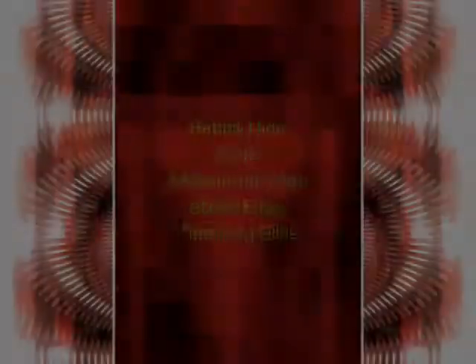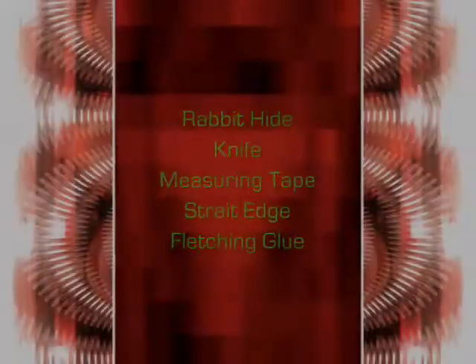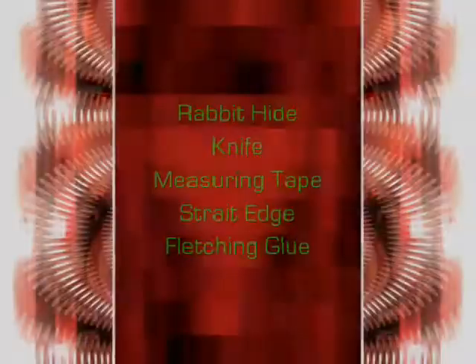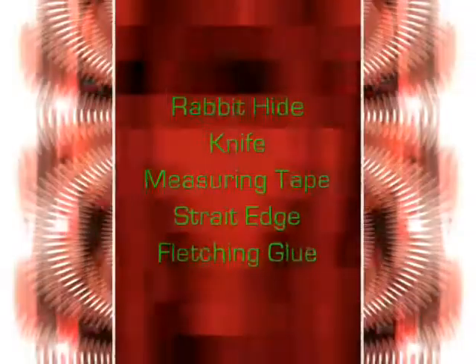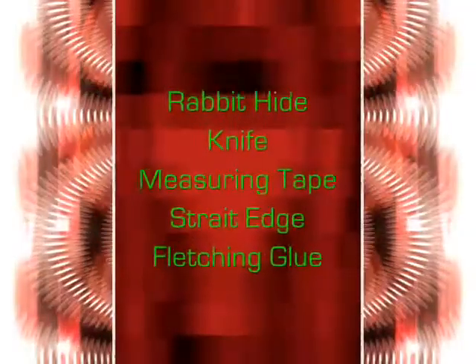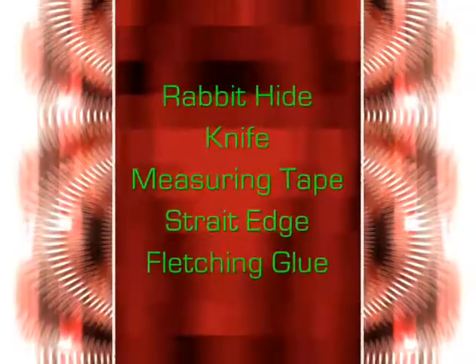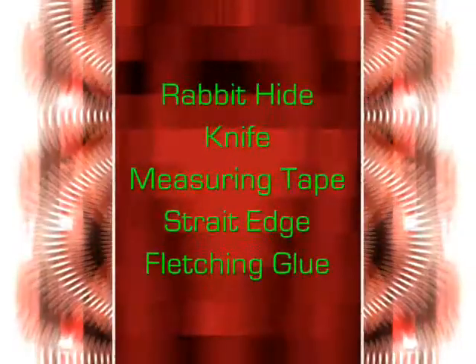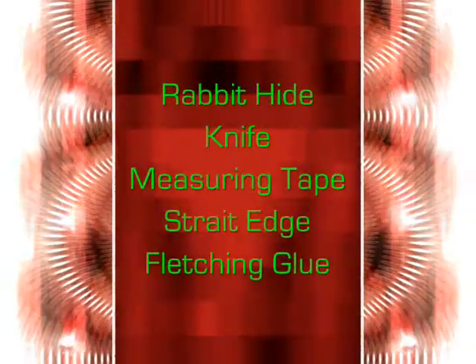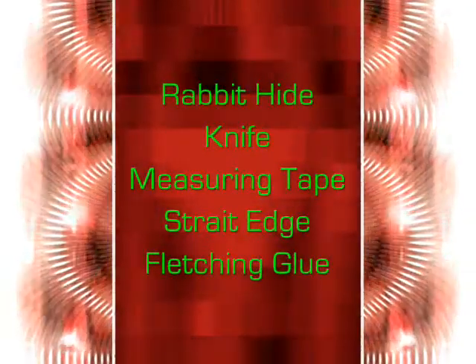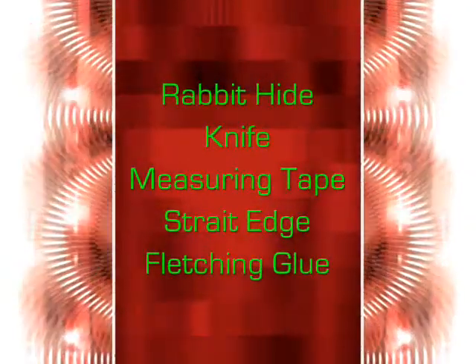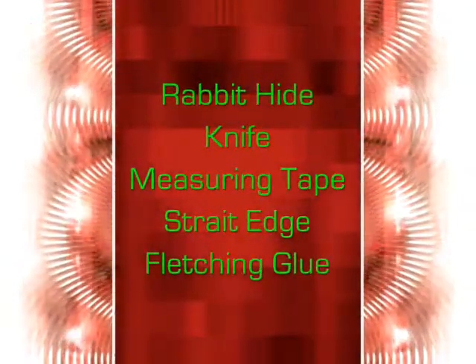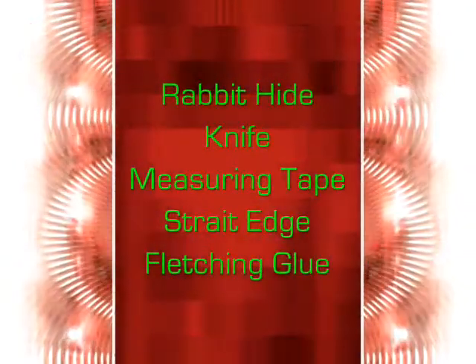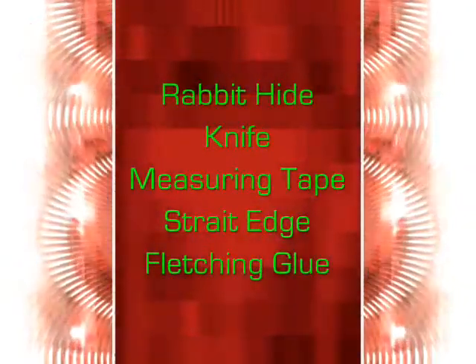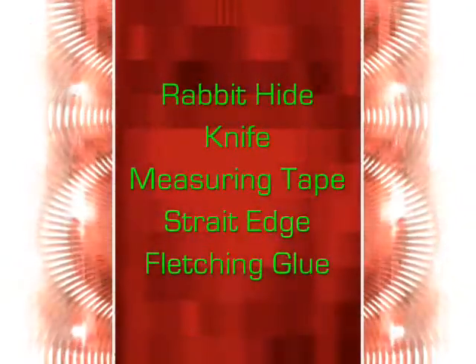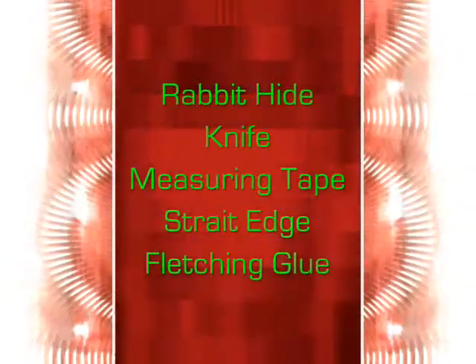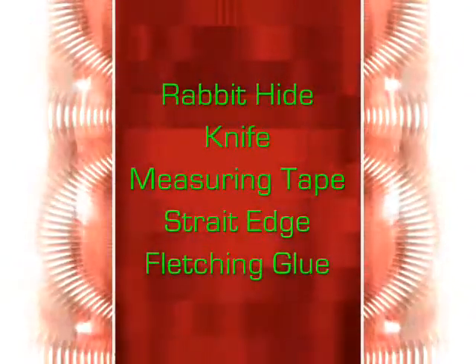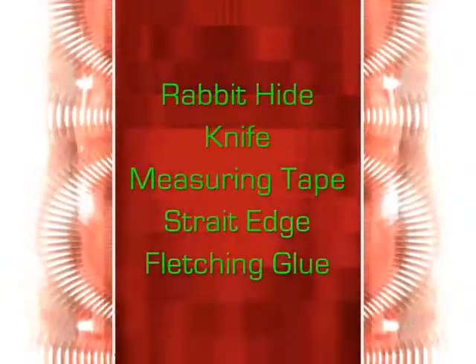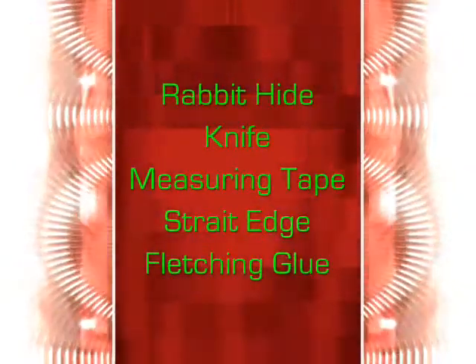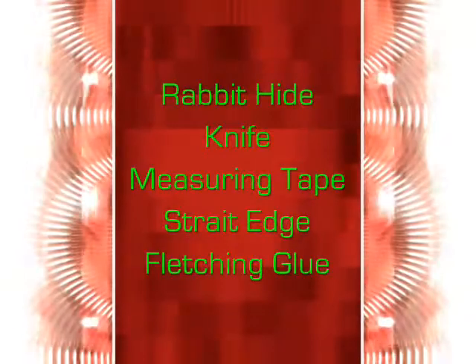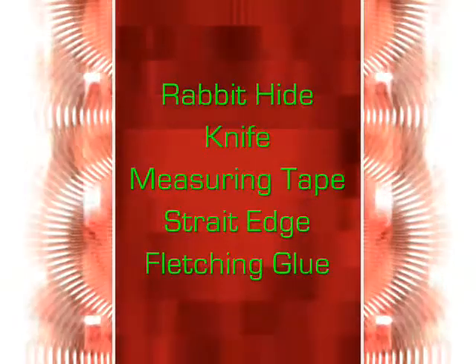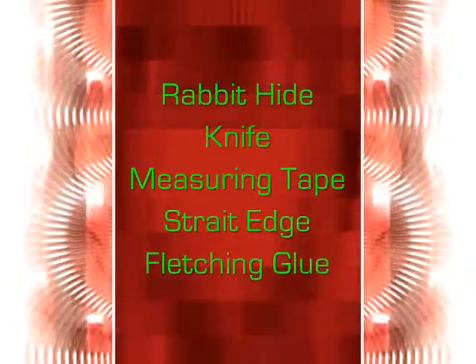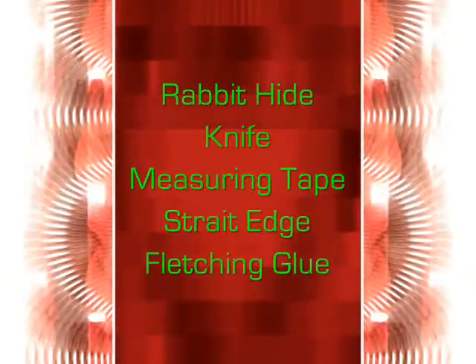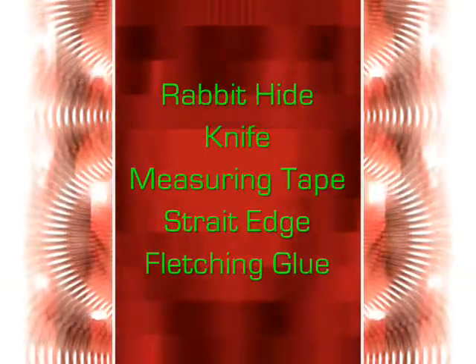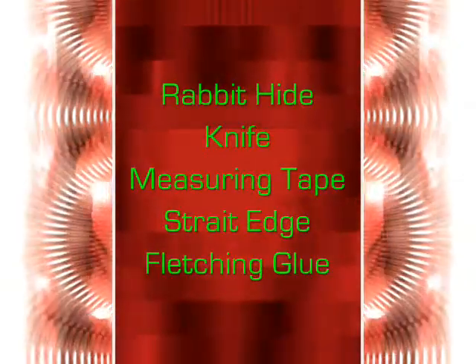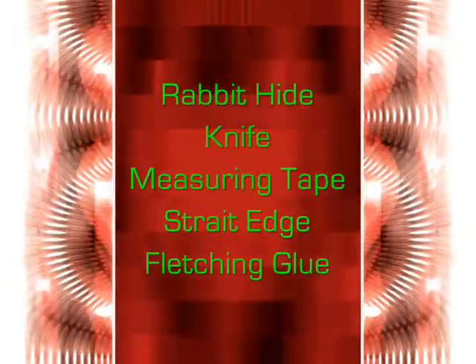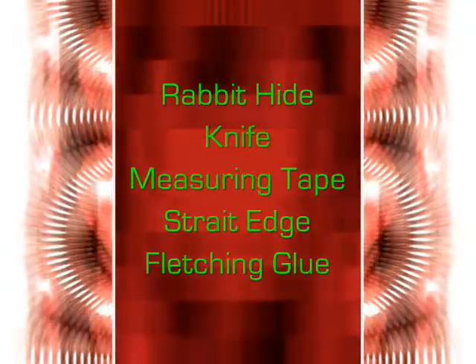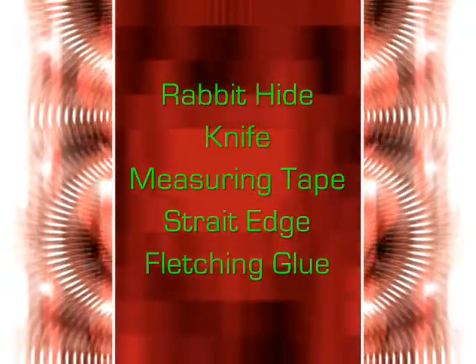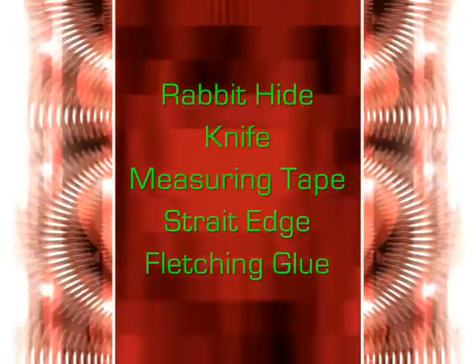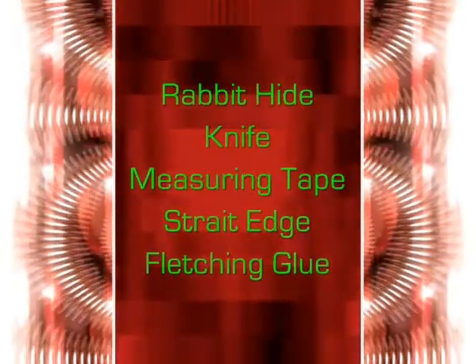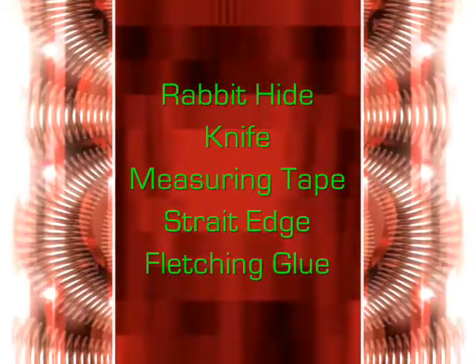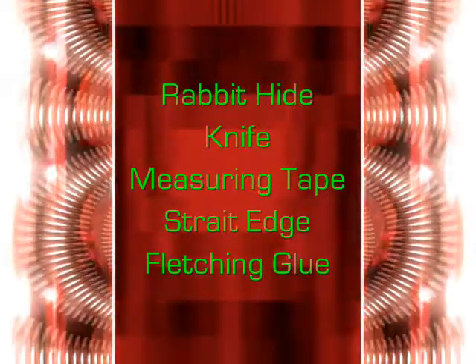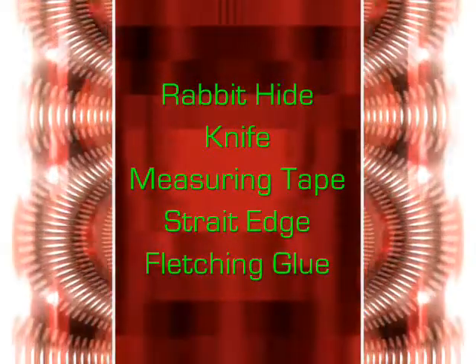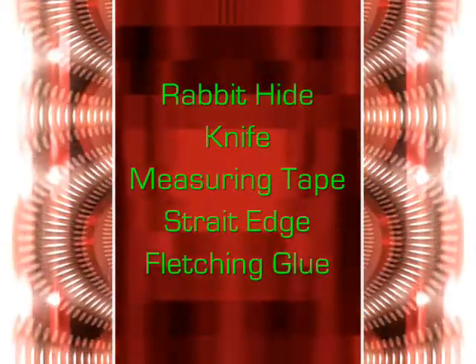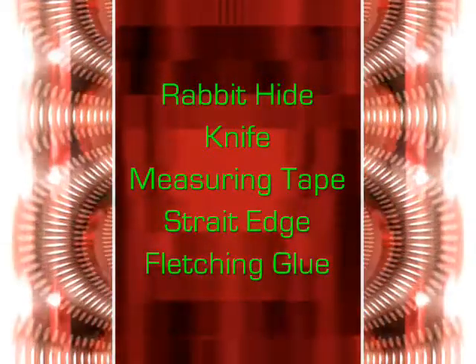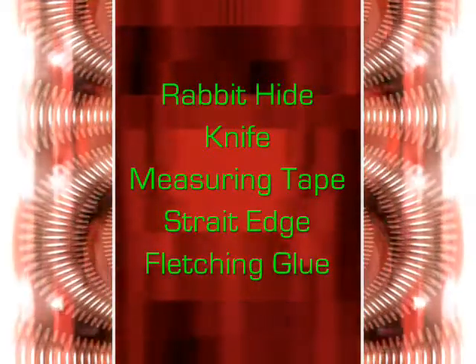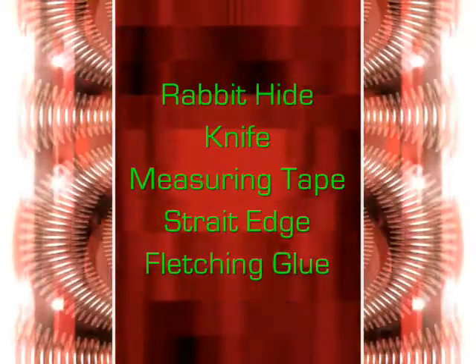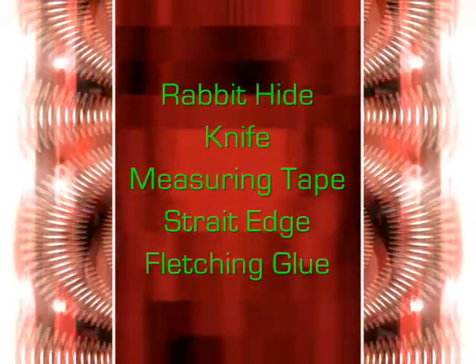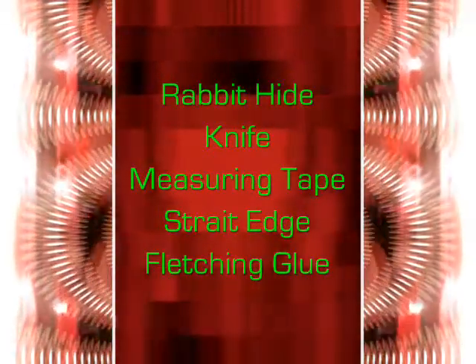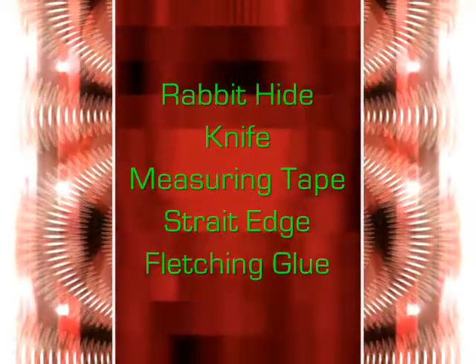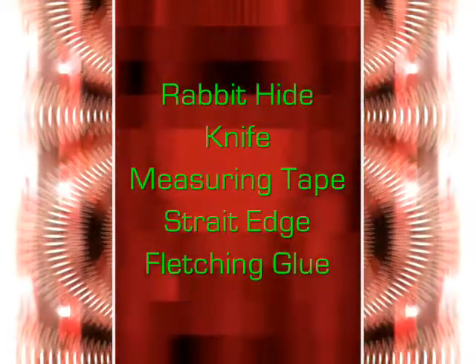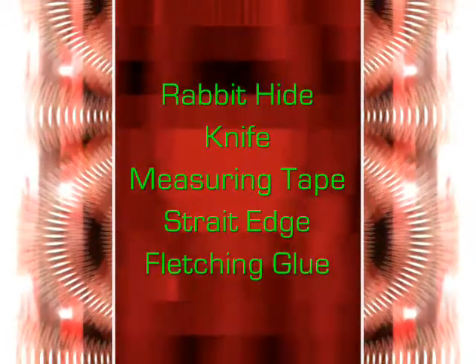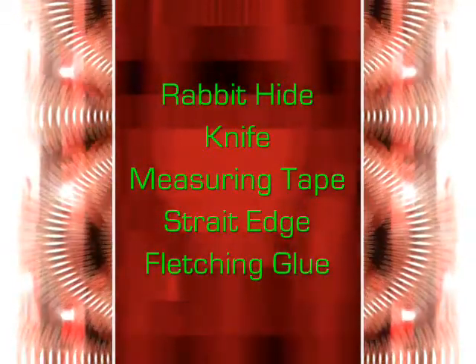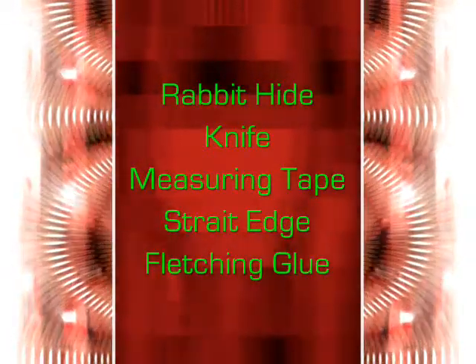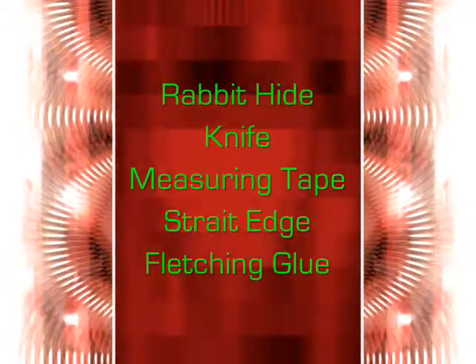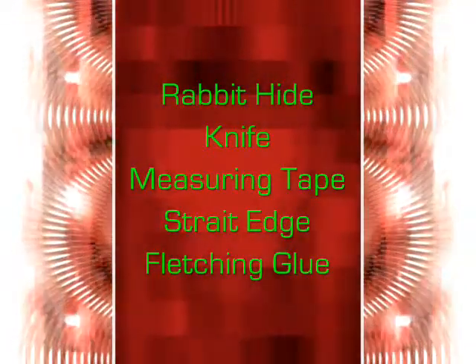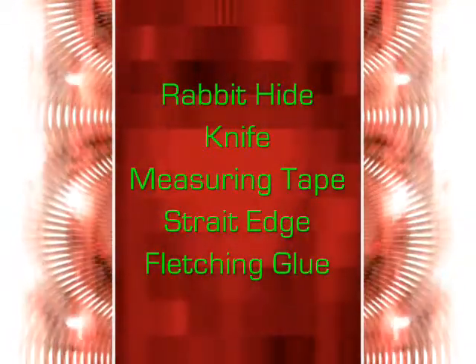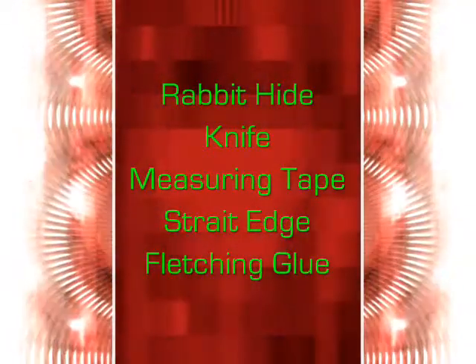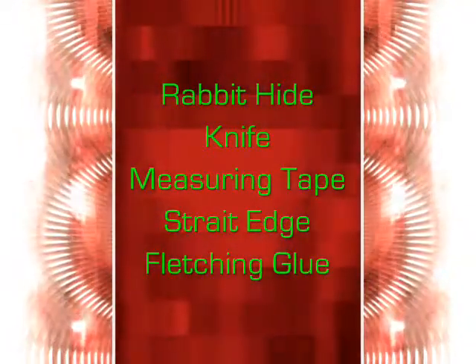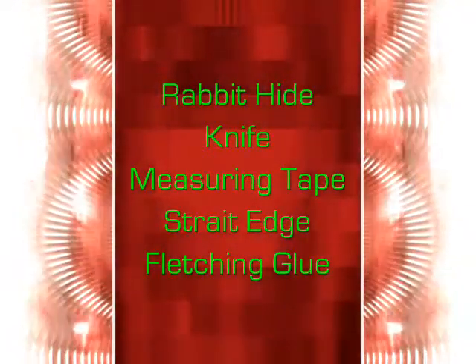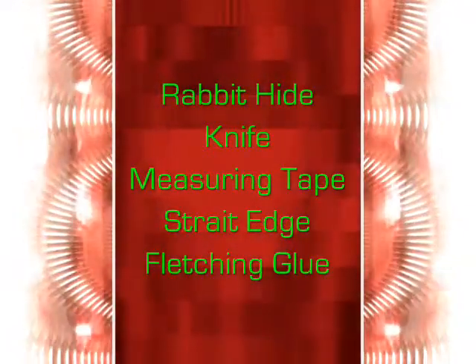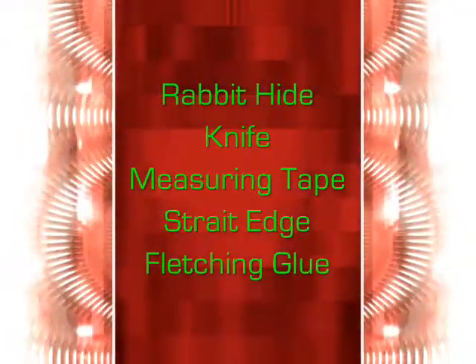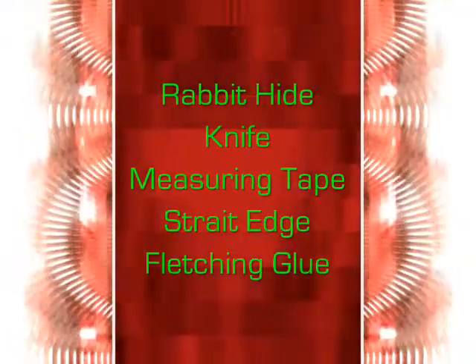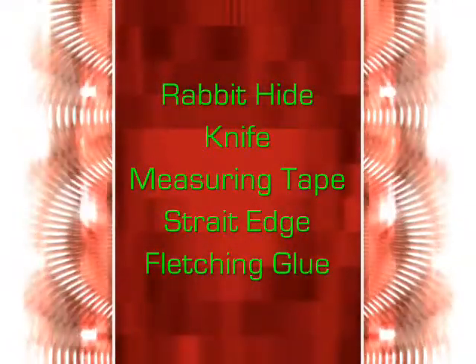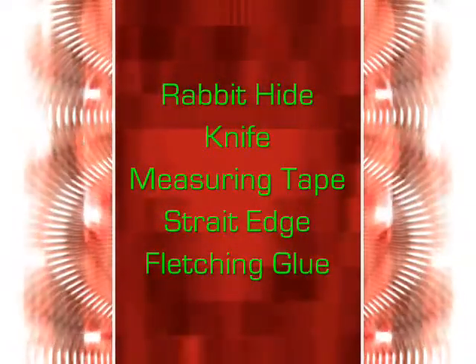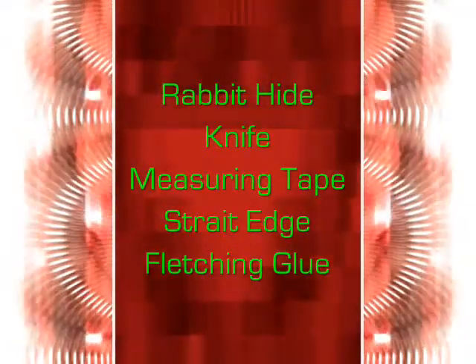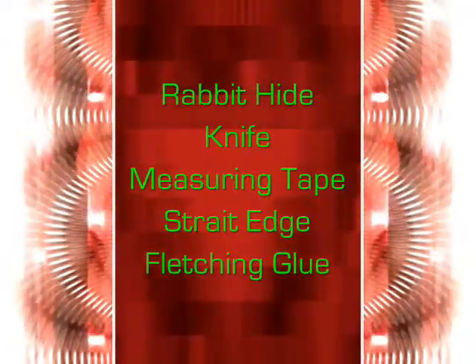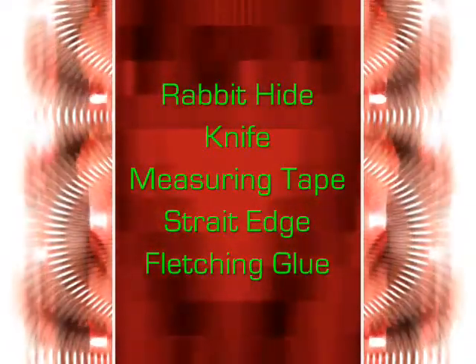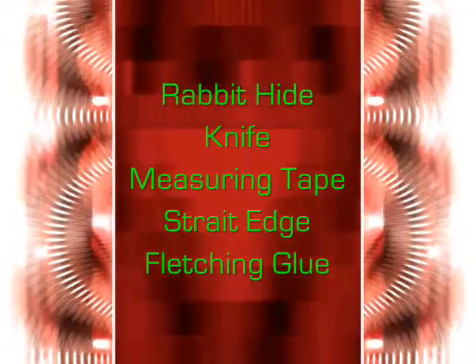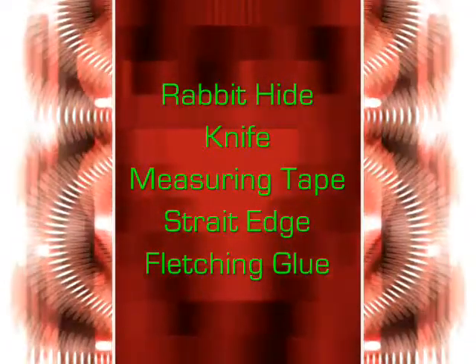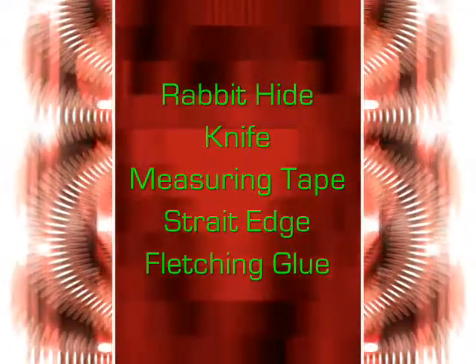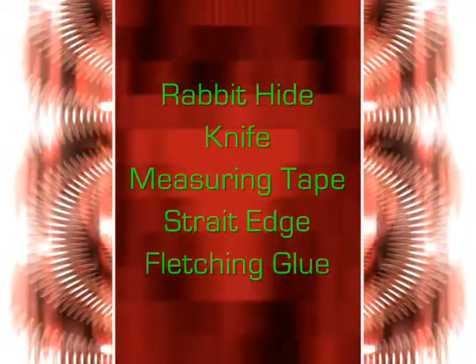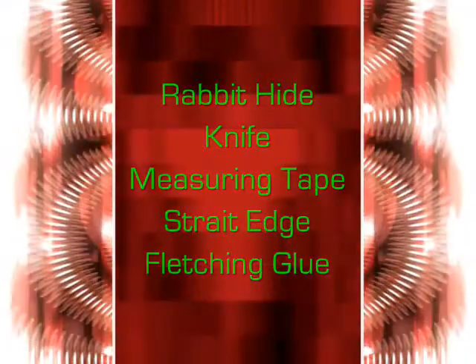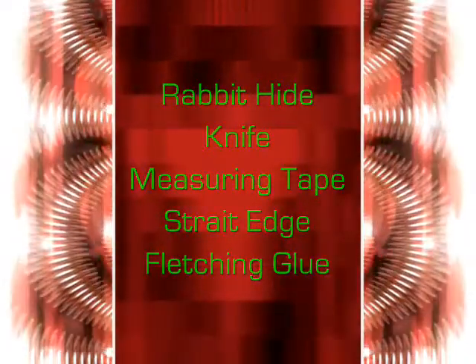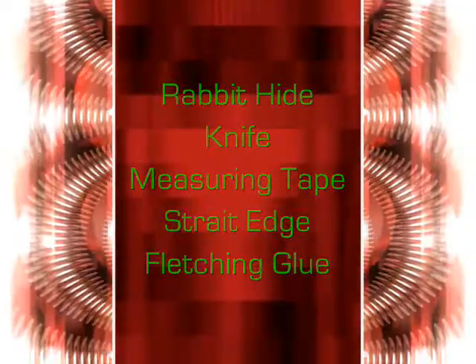For this project, you will need rabbit fur, a utility knife, measuring tape, a straightedge, and fletching glue.